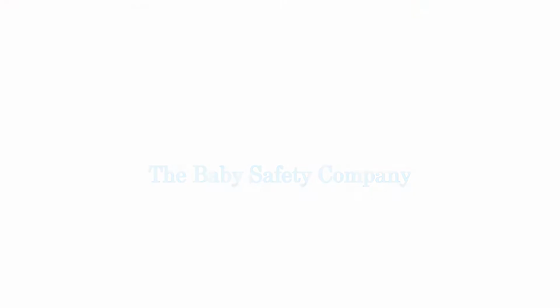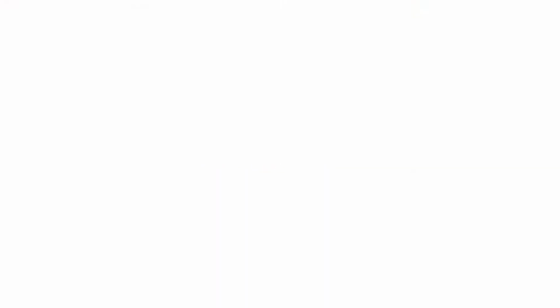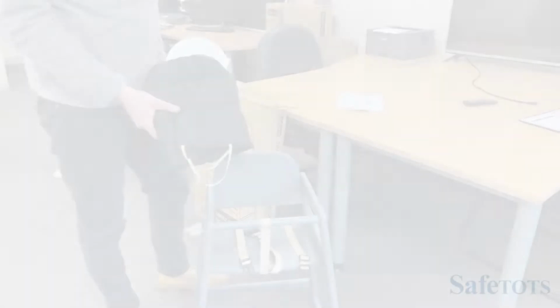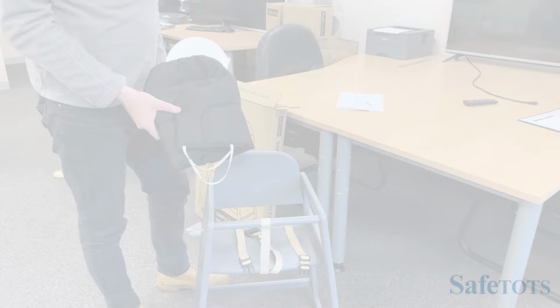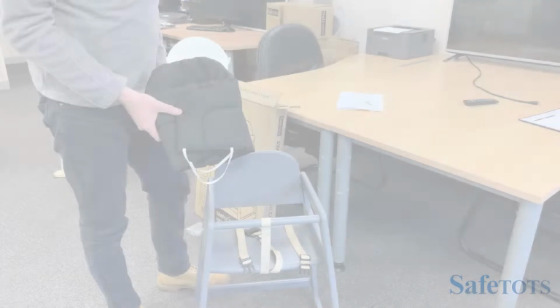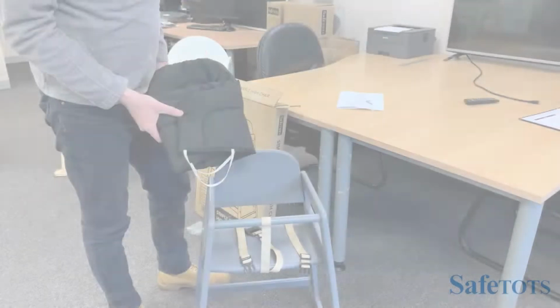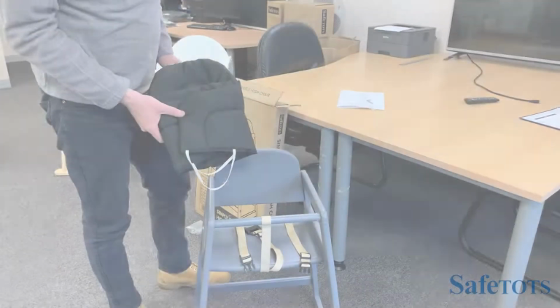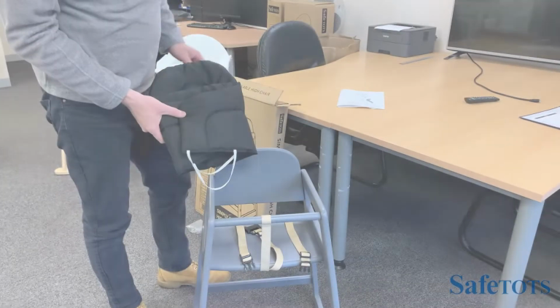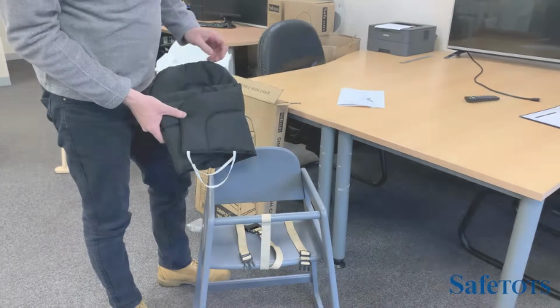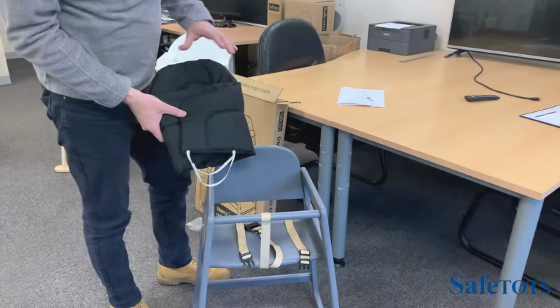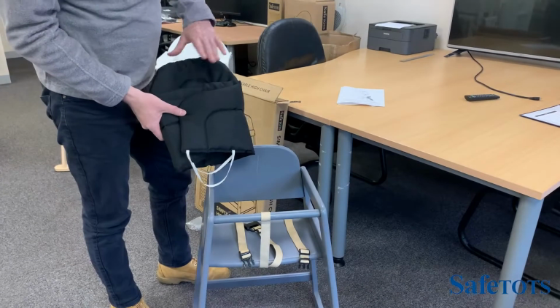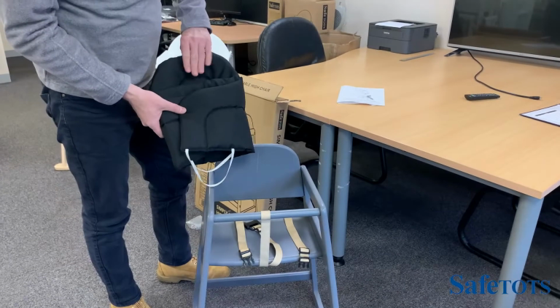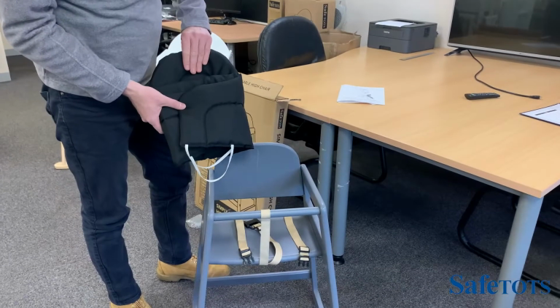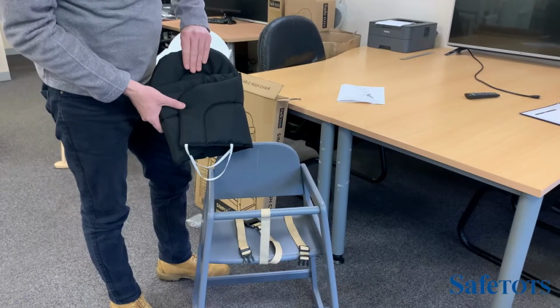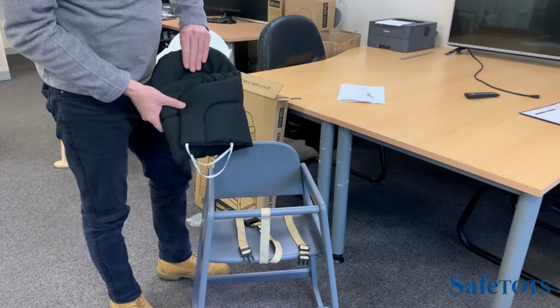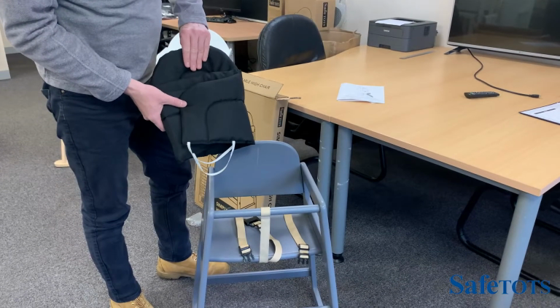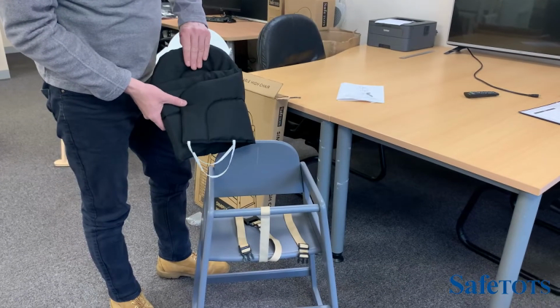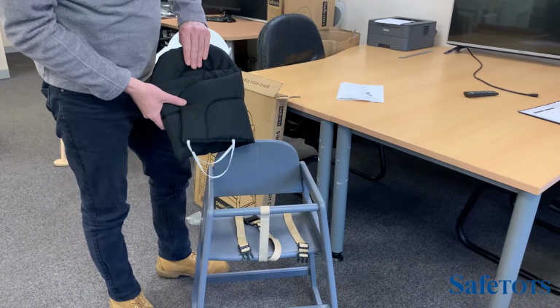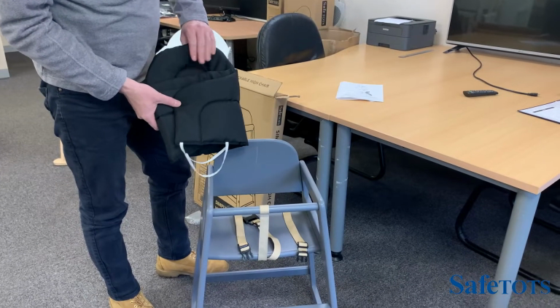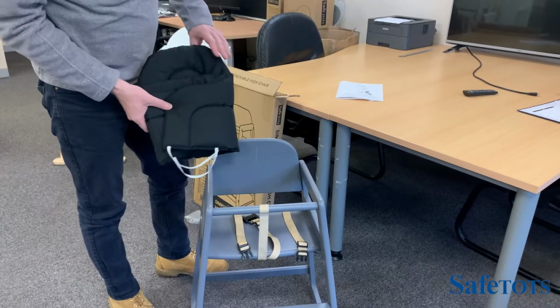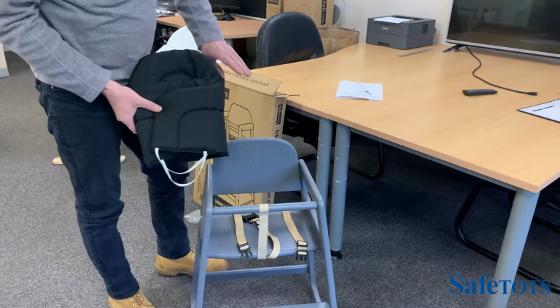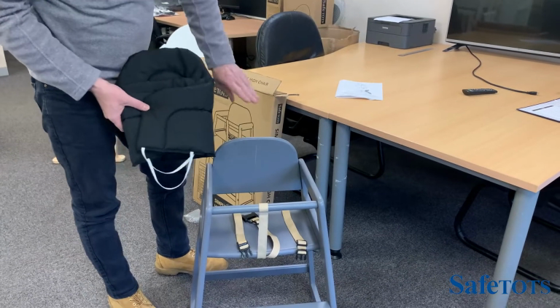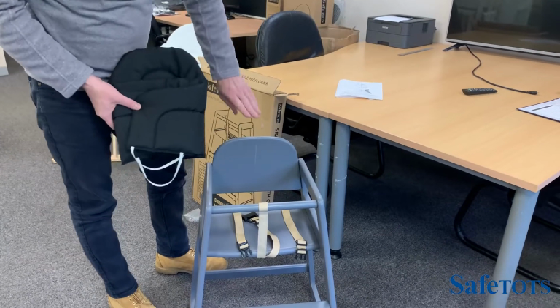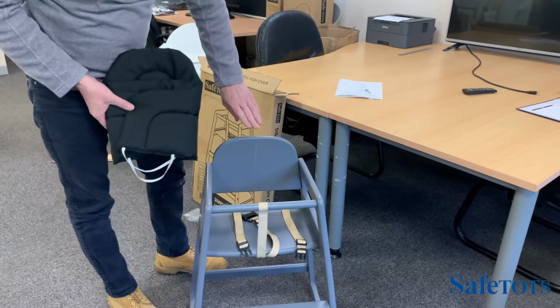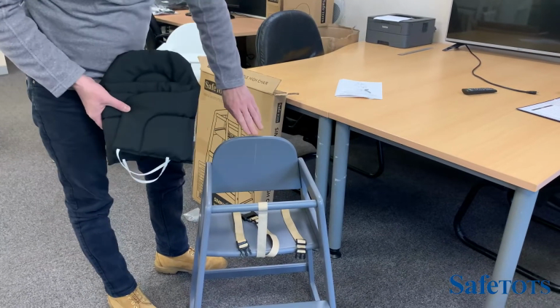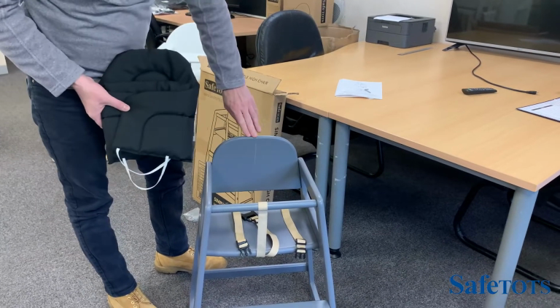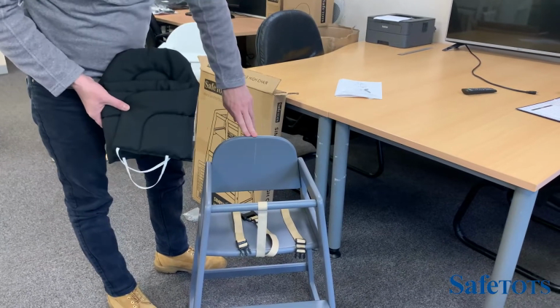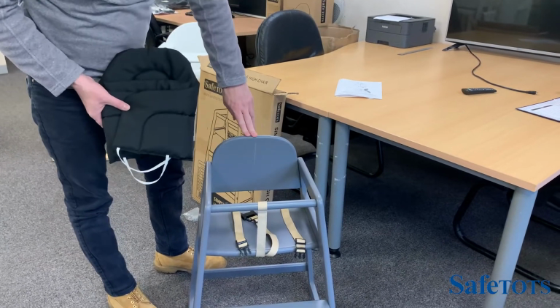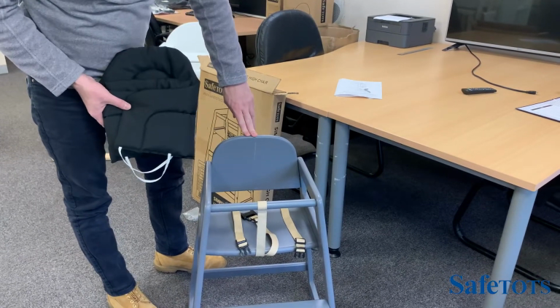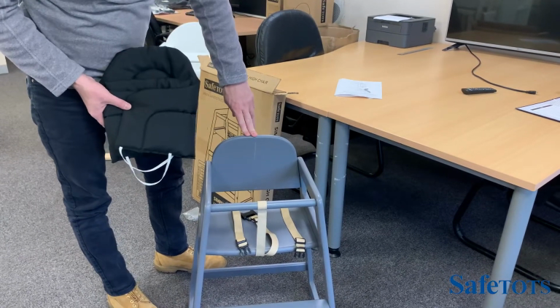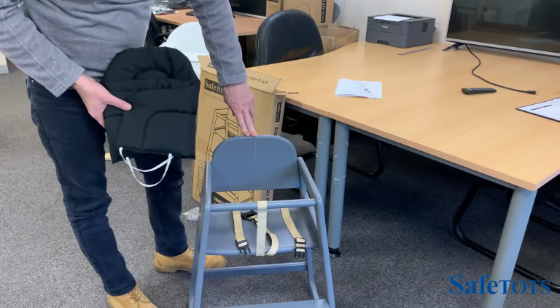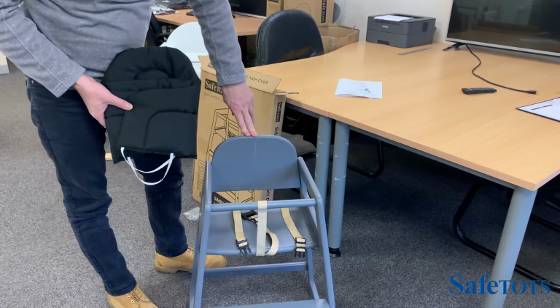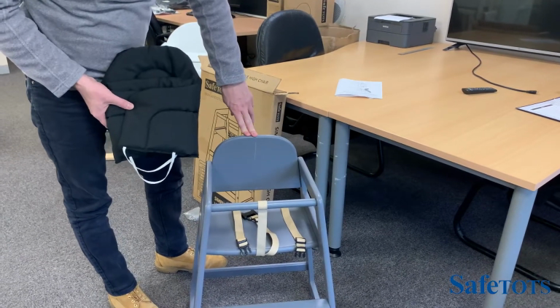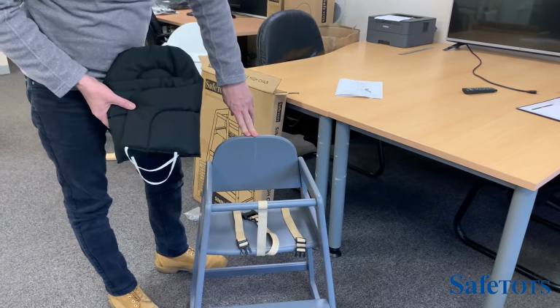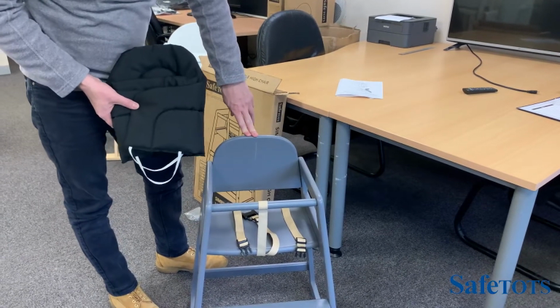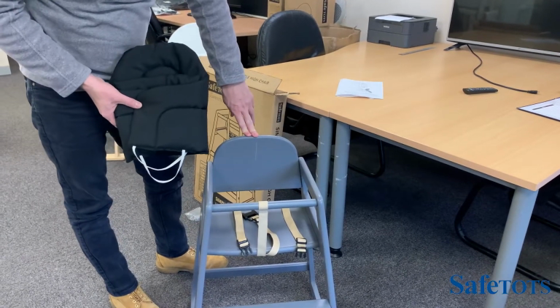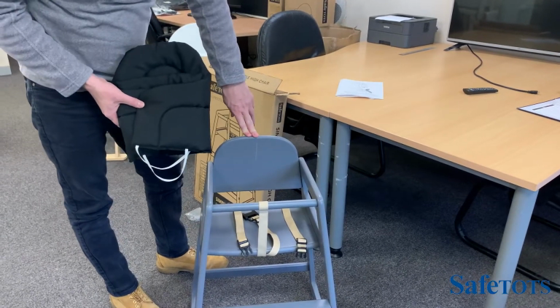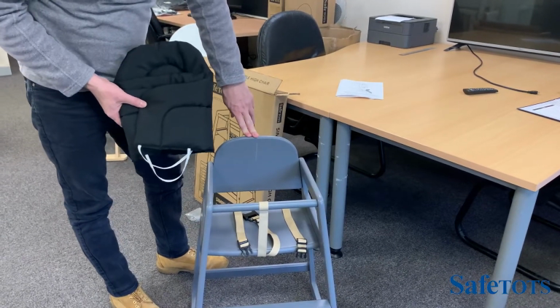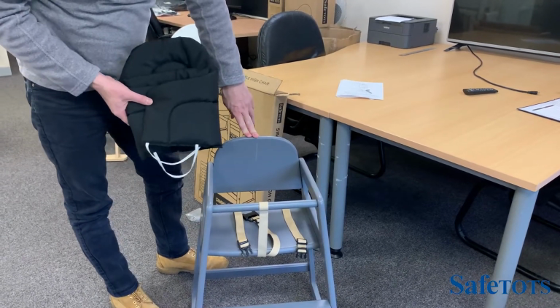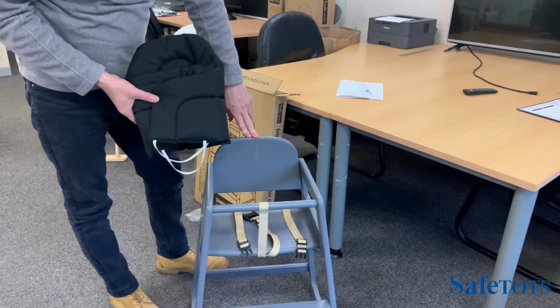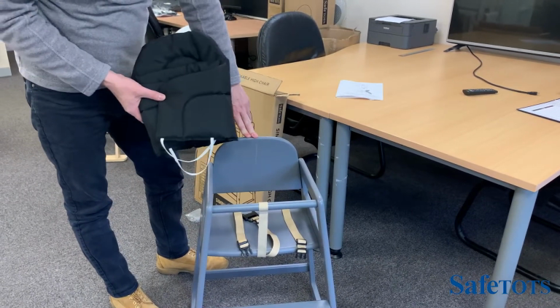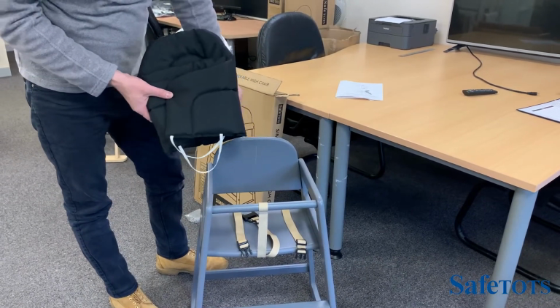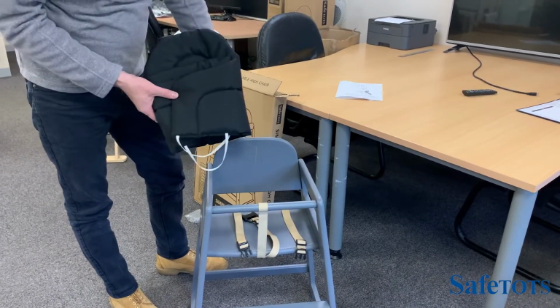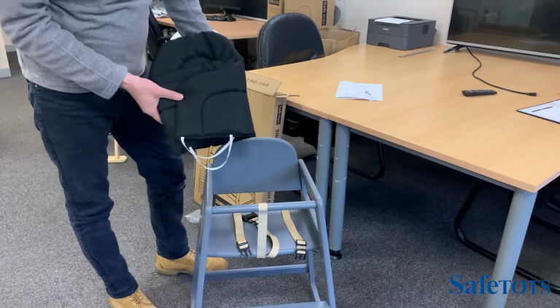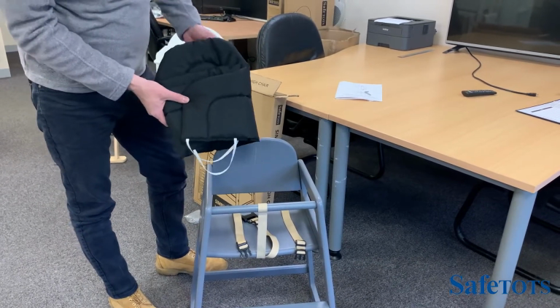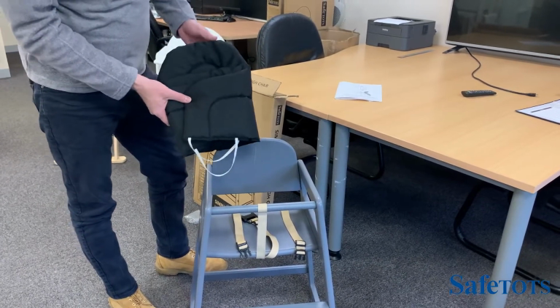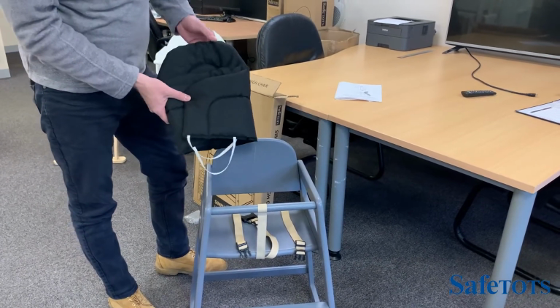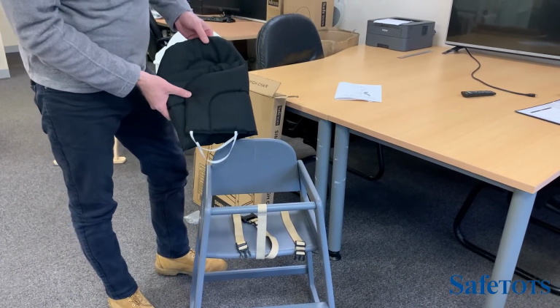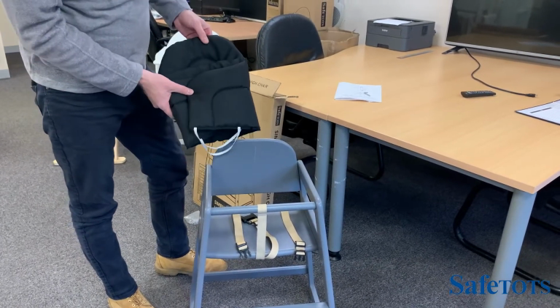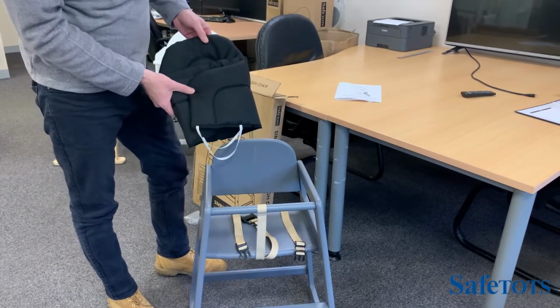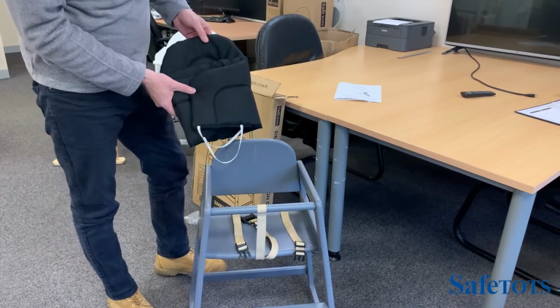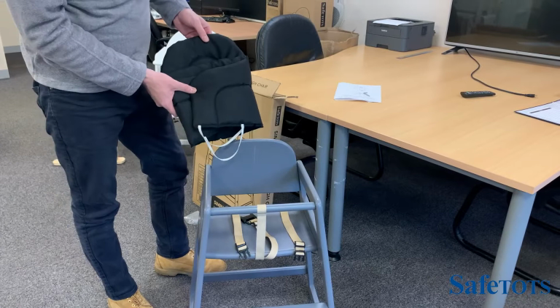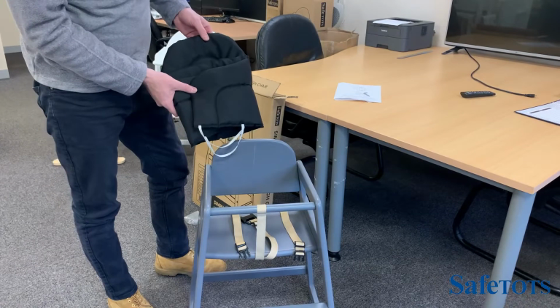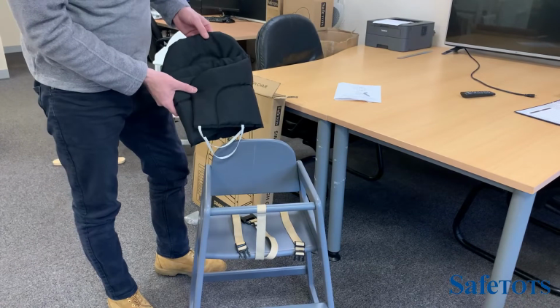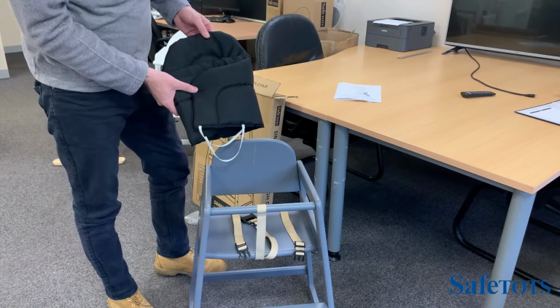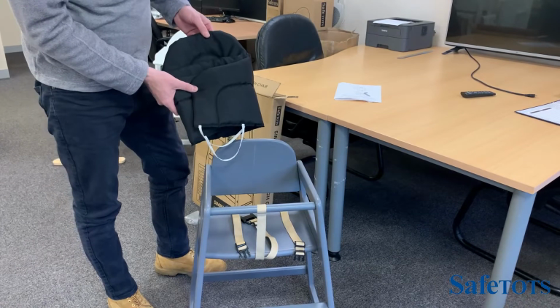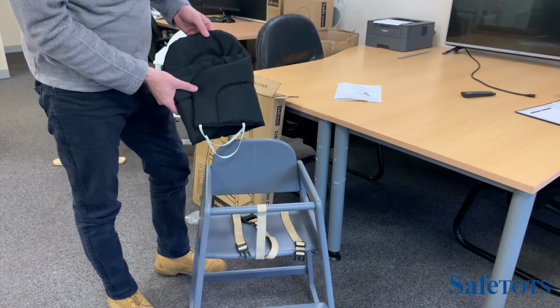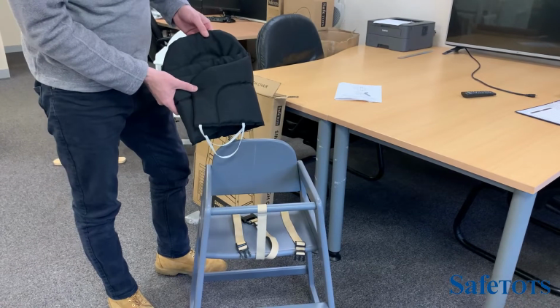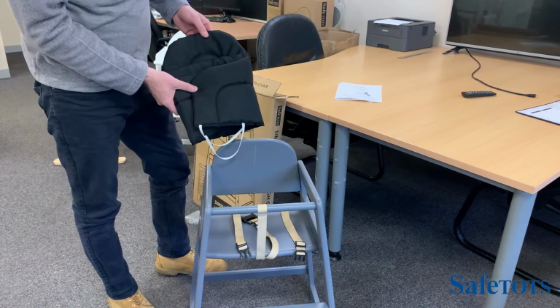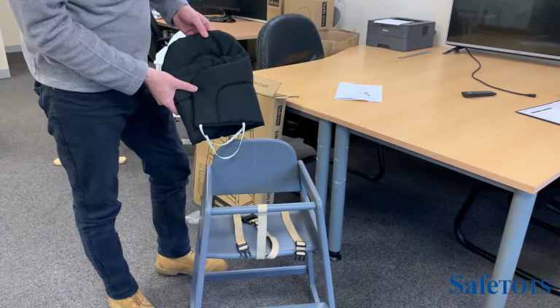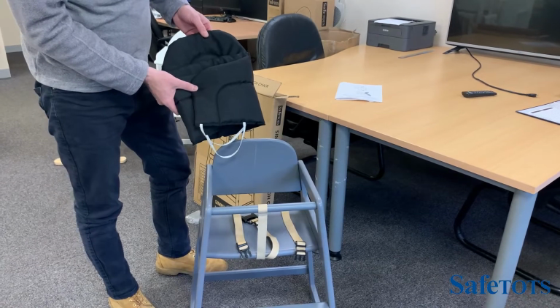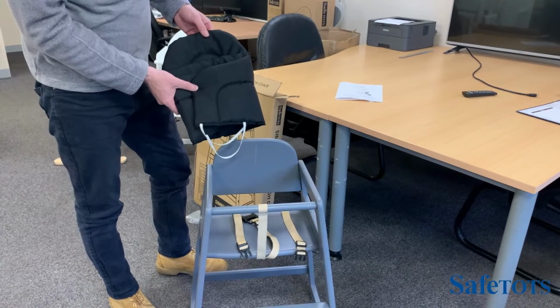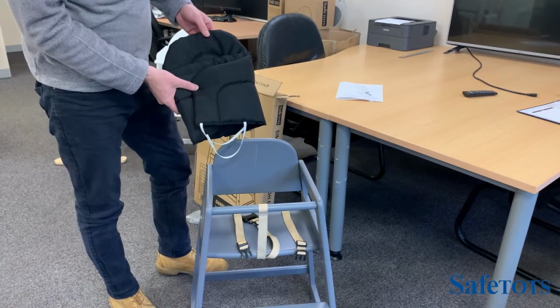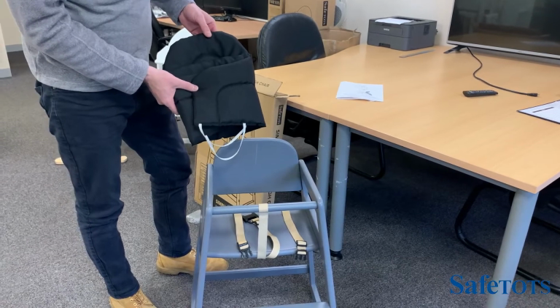An optional padded cushion is available for the Safe Tots stackable high chair. This can be purchased on safetots.co.uk.